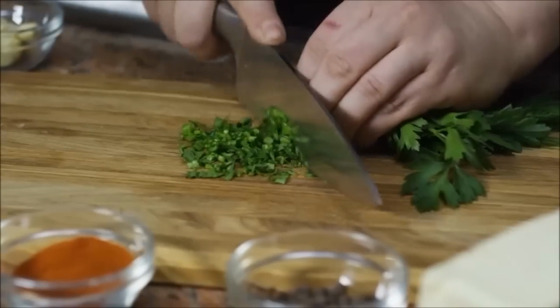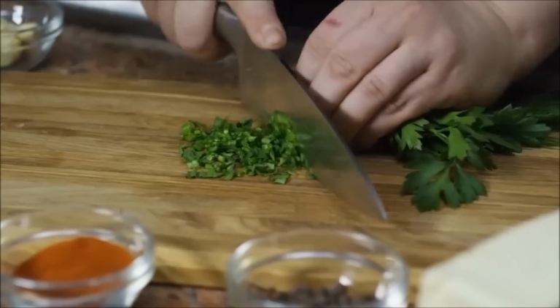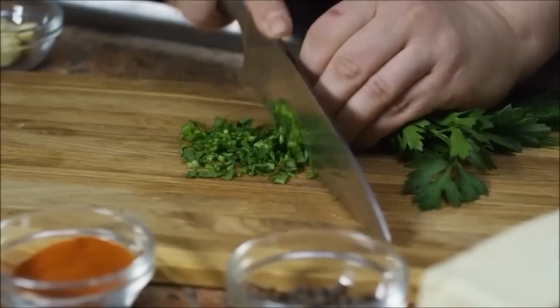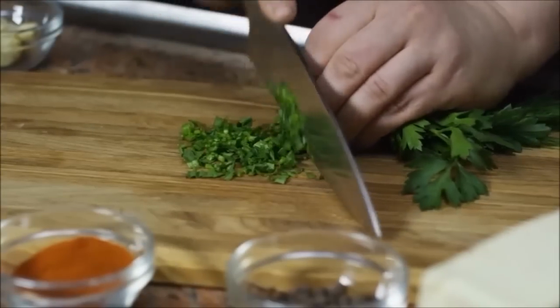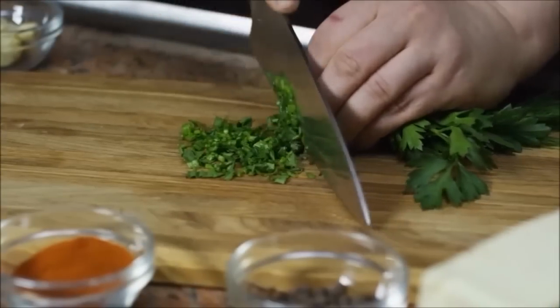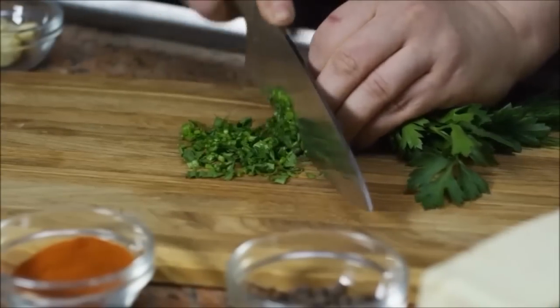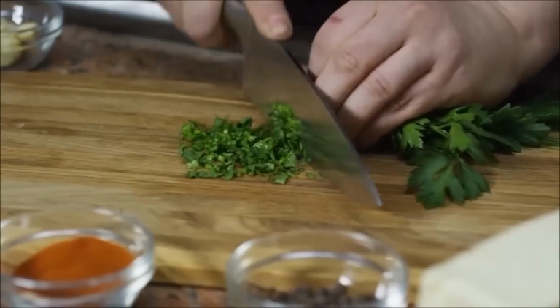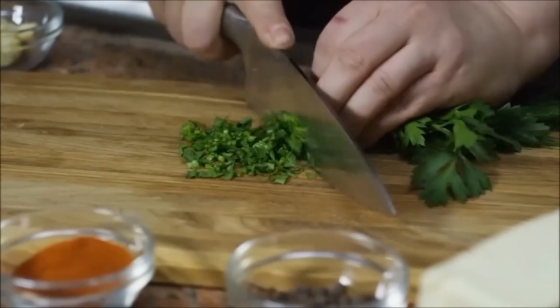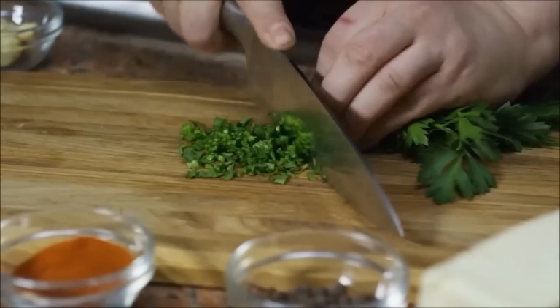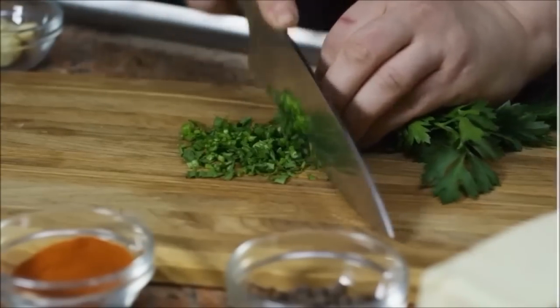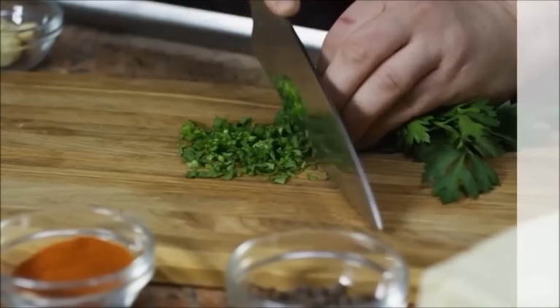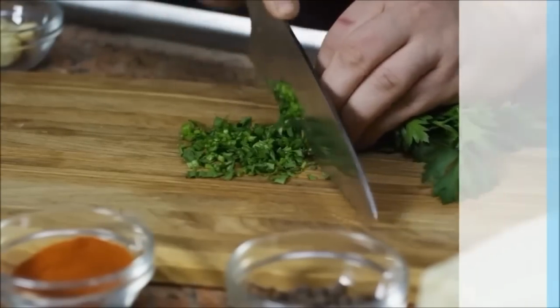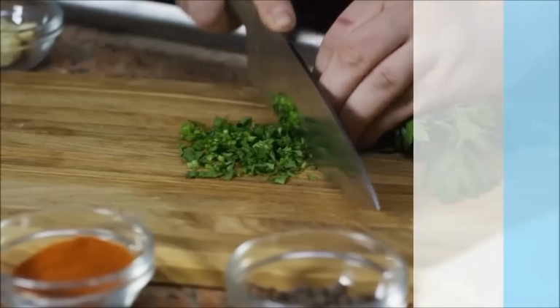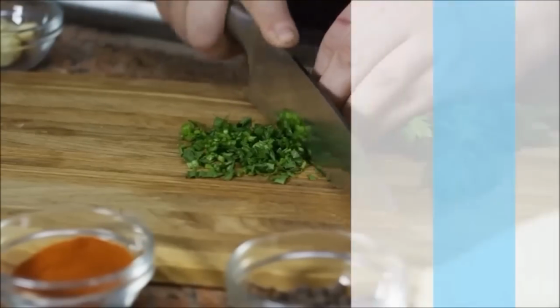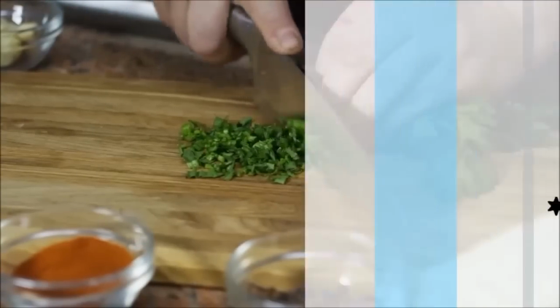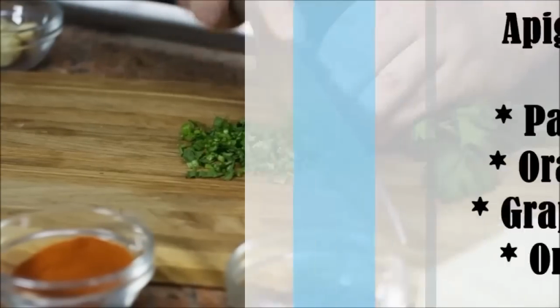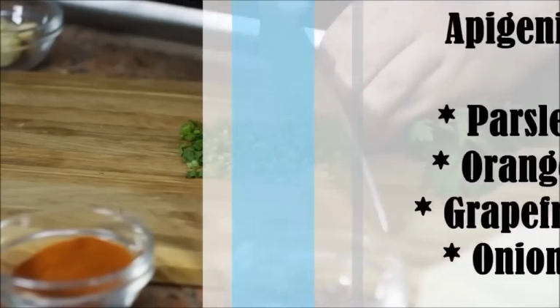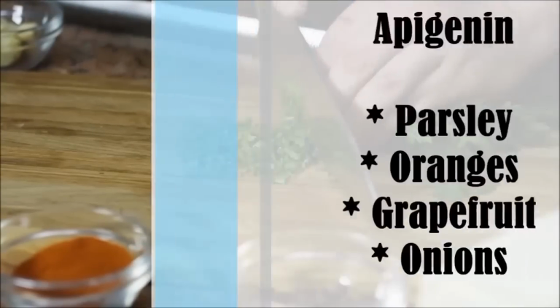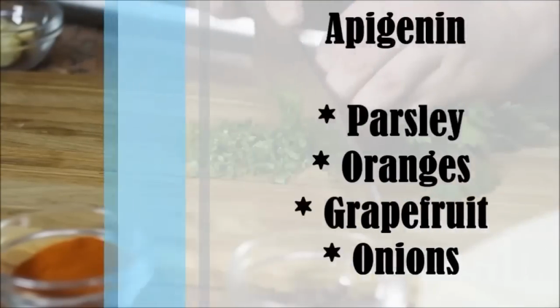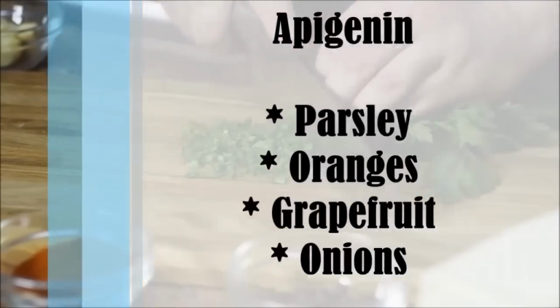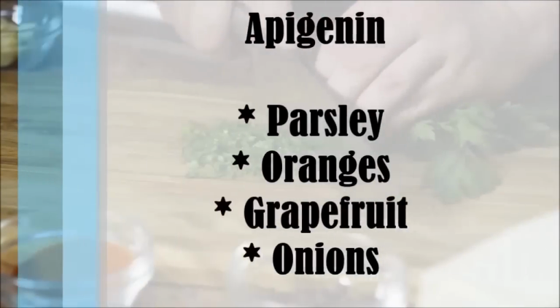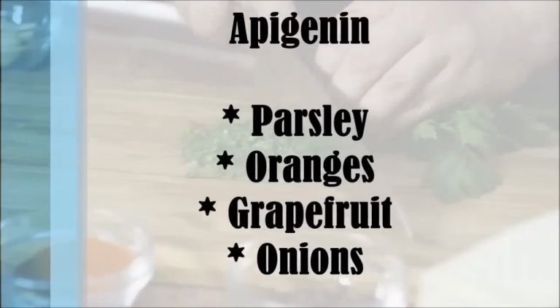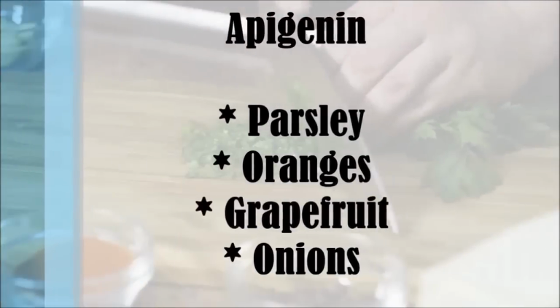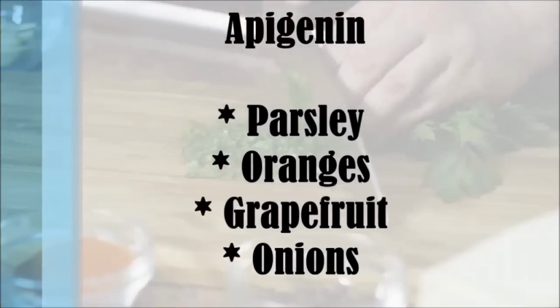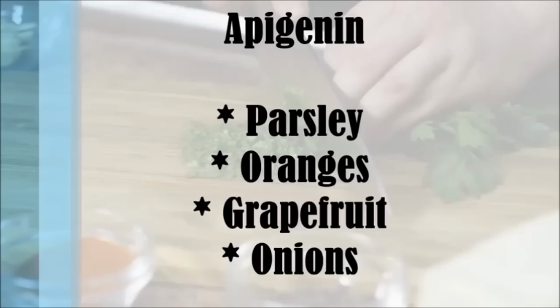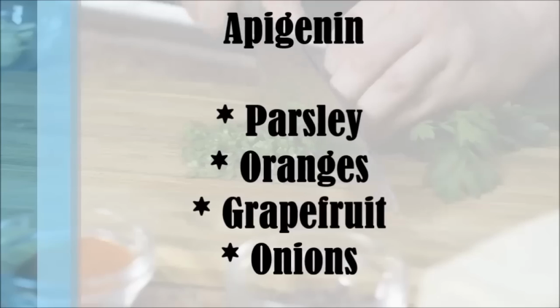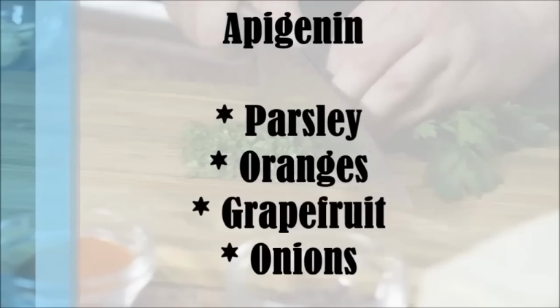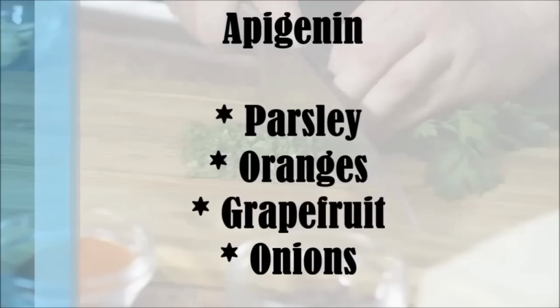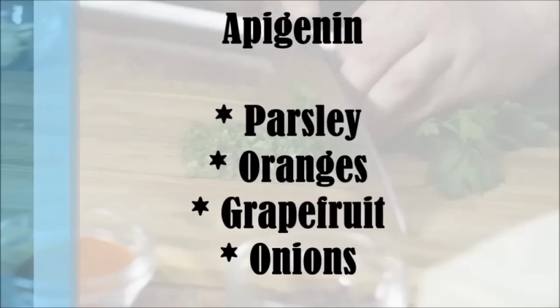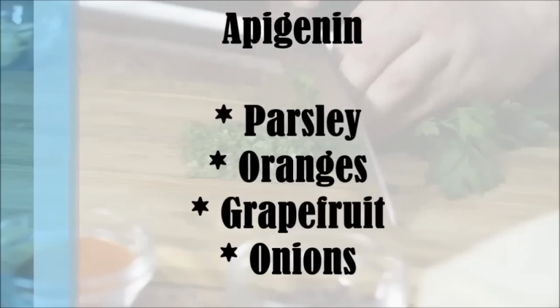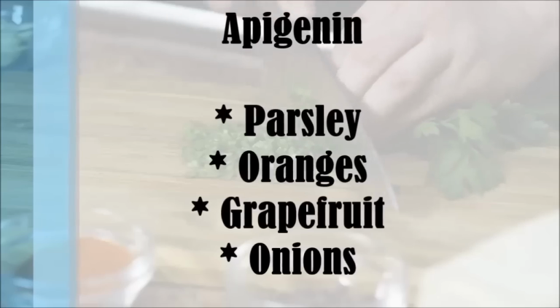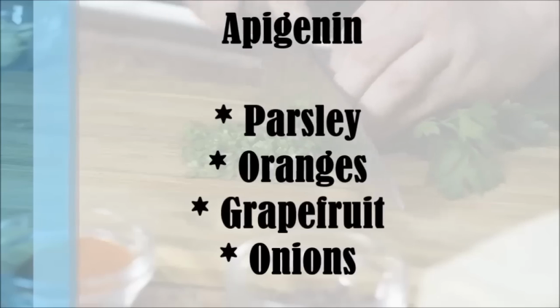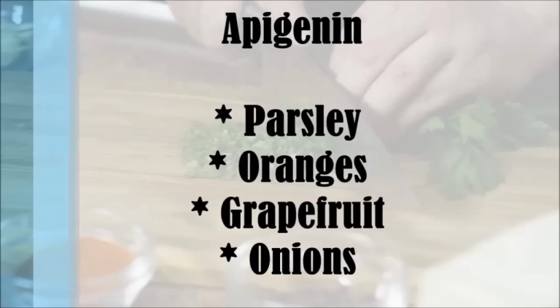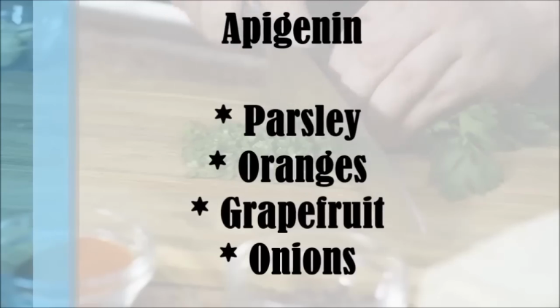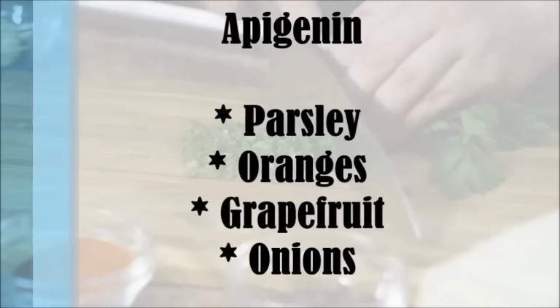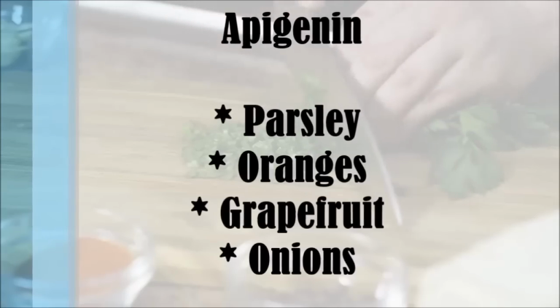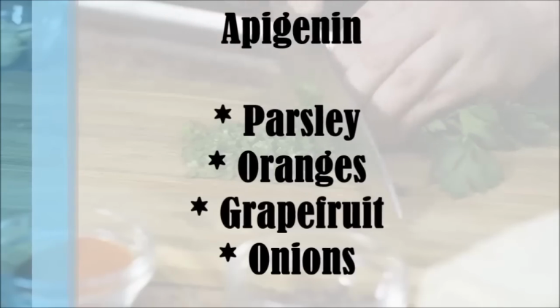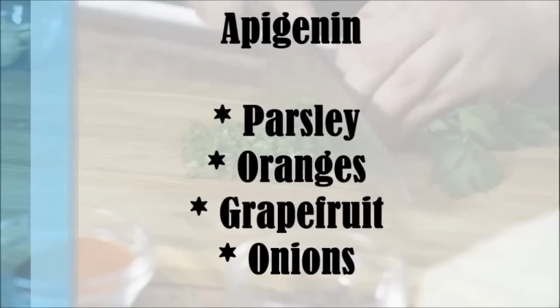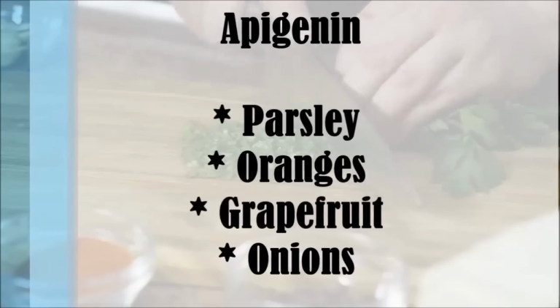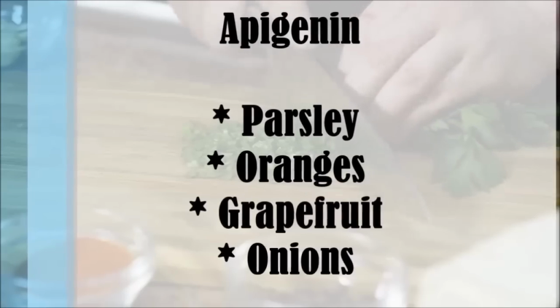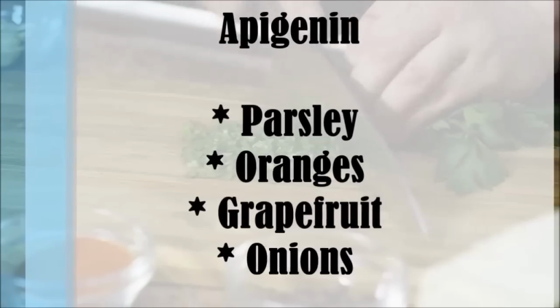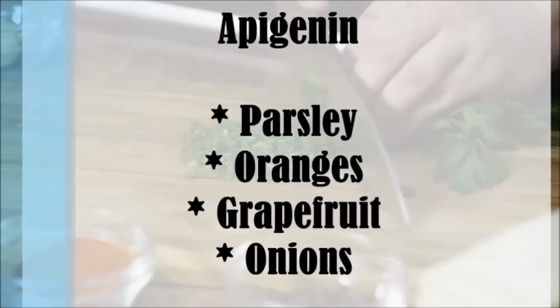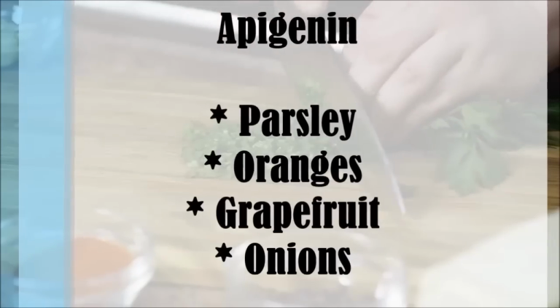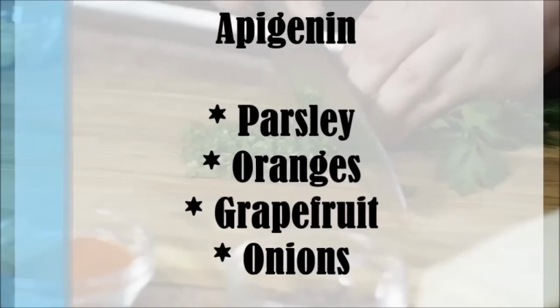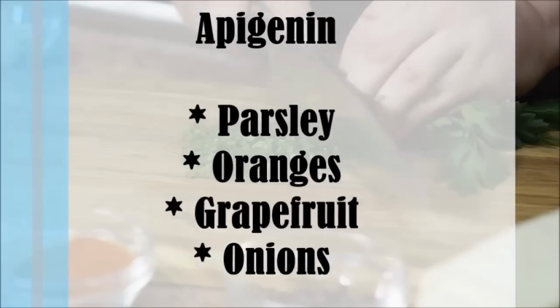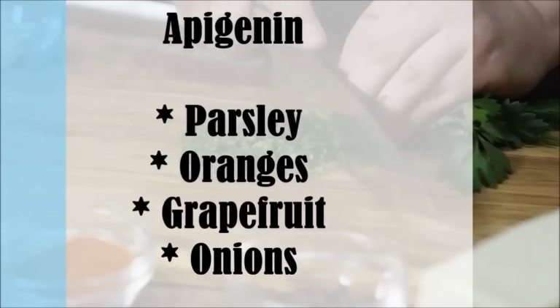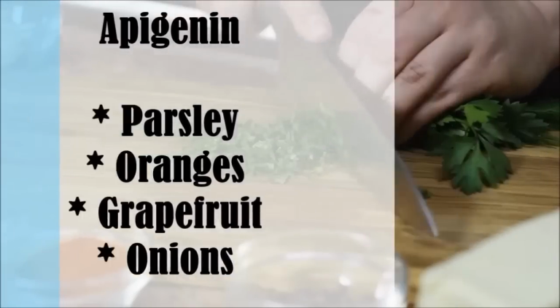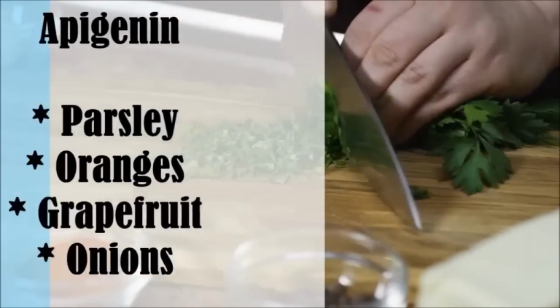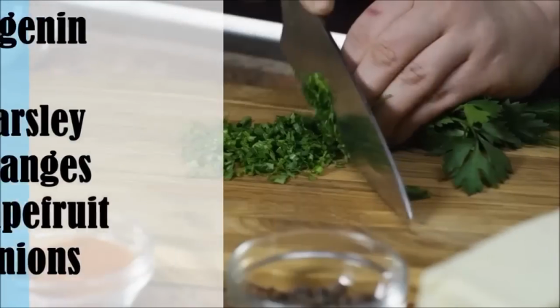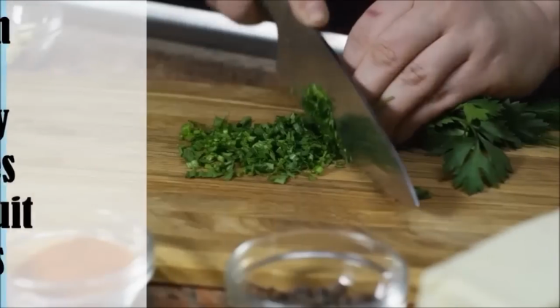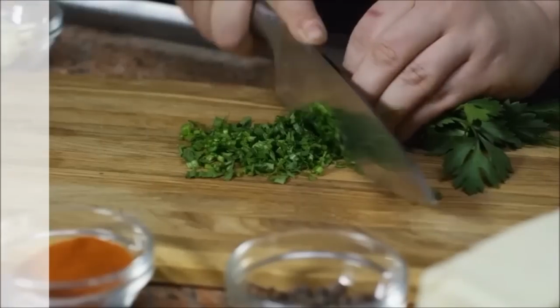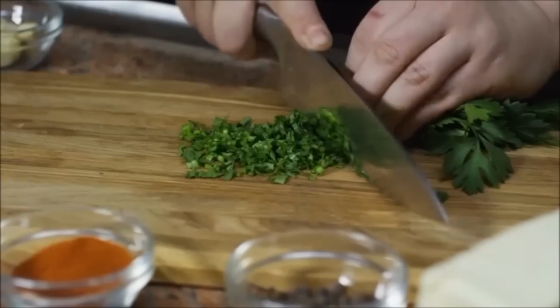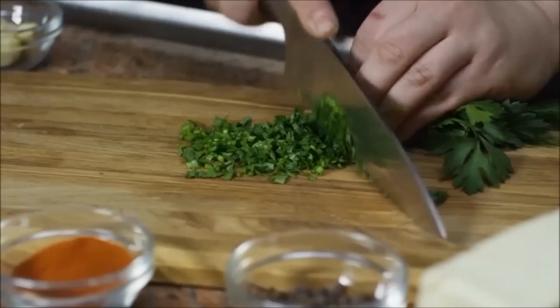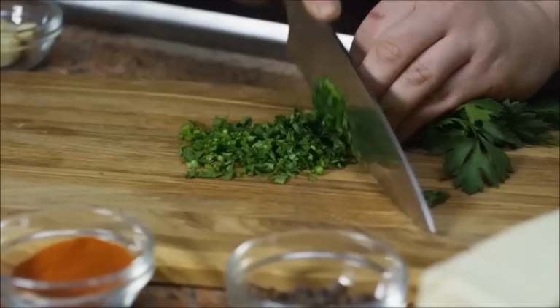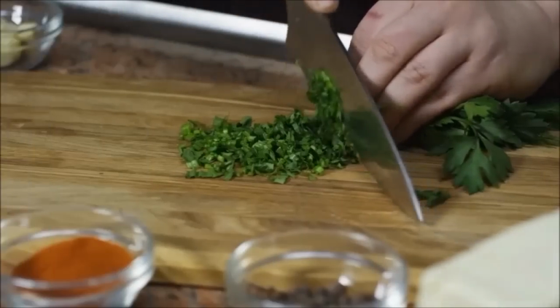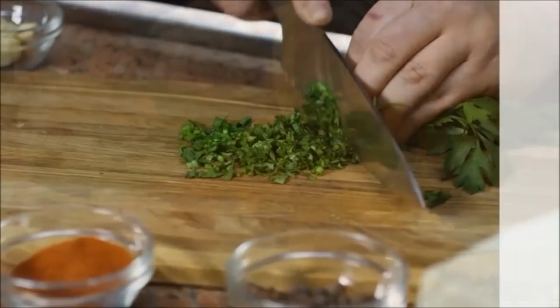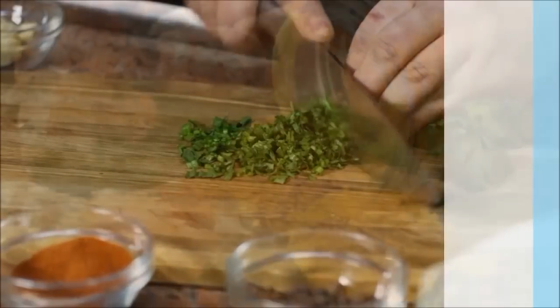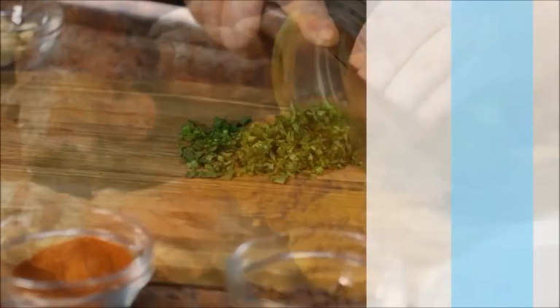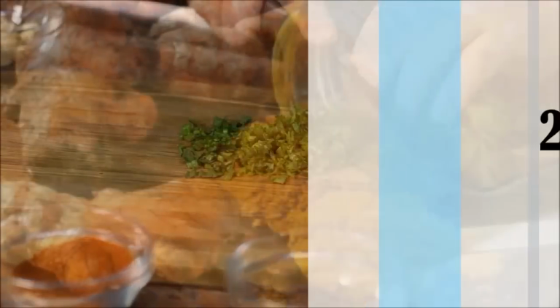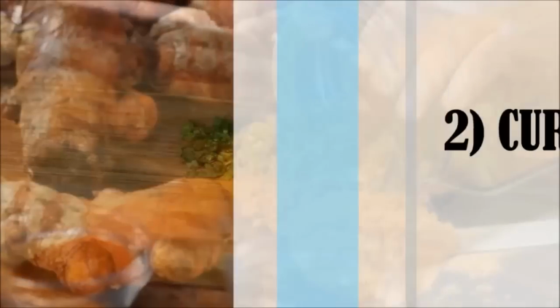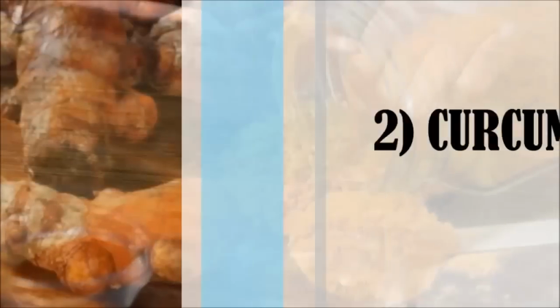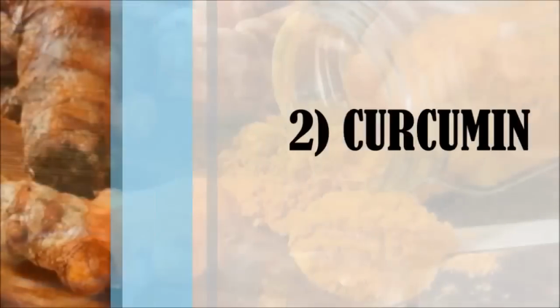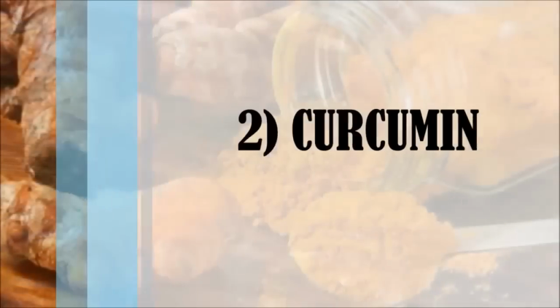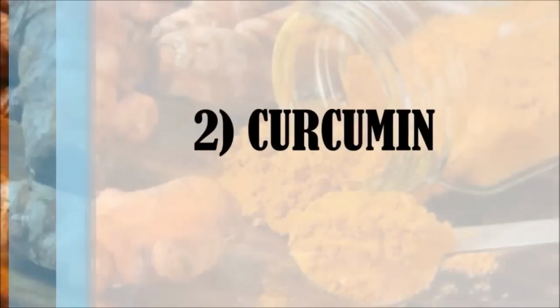Parsley is one of the best dietary sources of apigenin. It's also found in oranges, grapefruit, and onions.